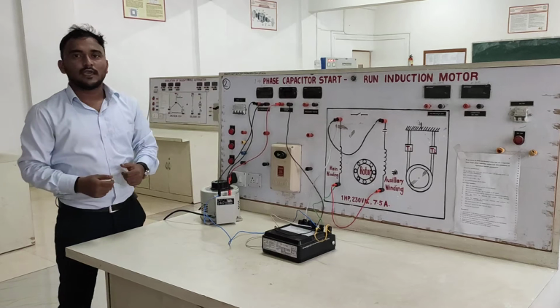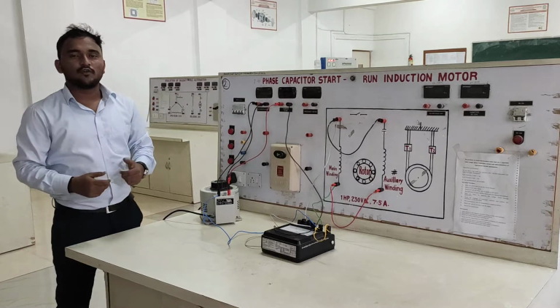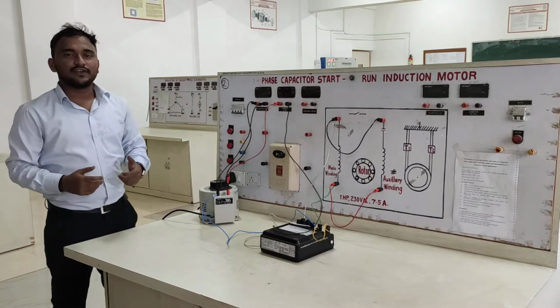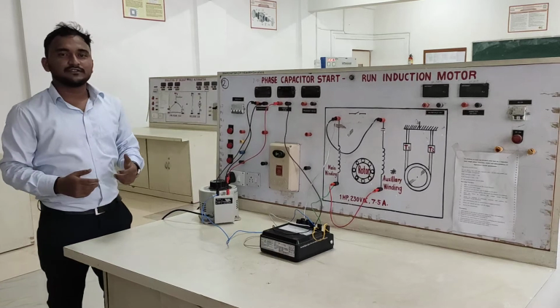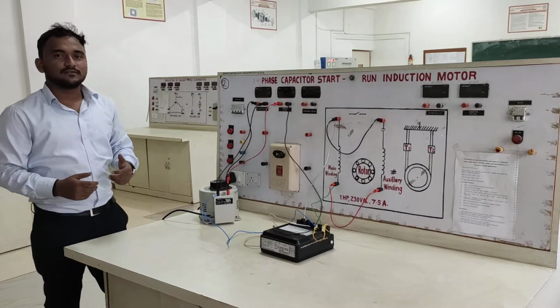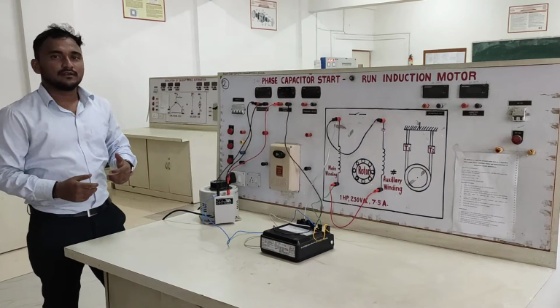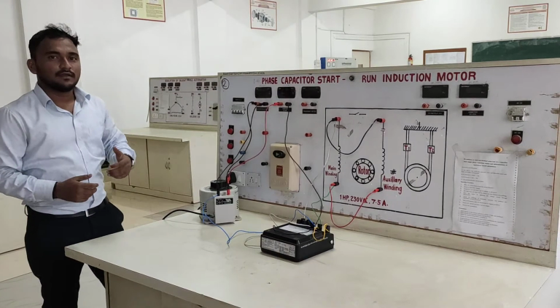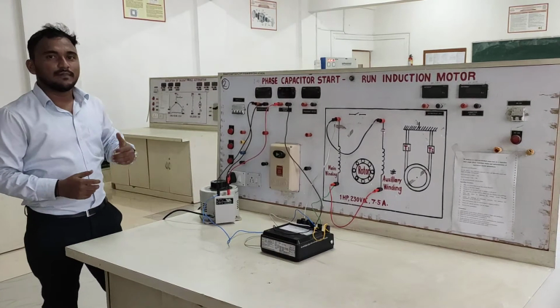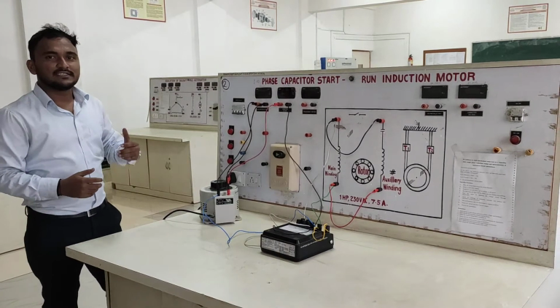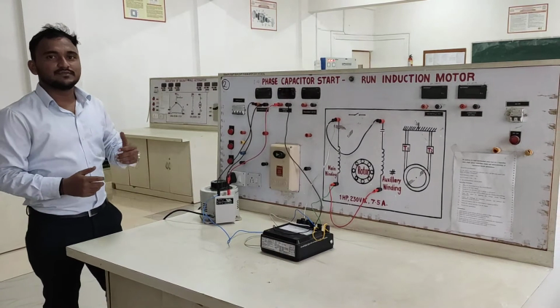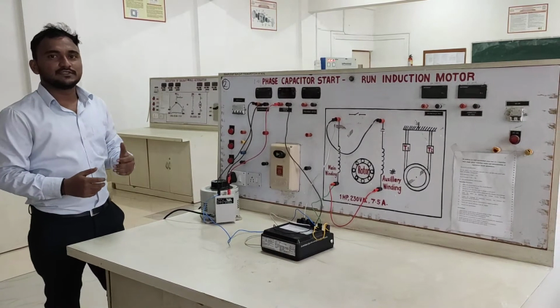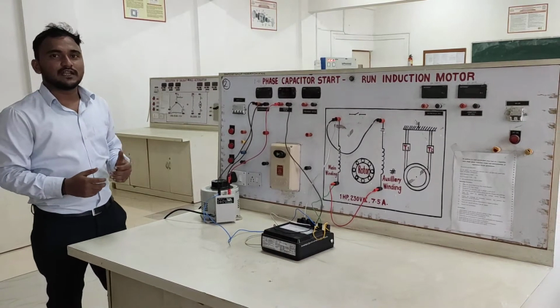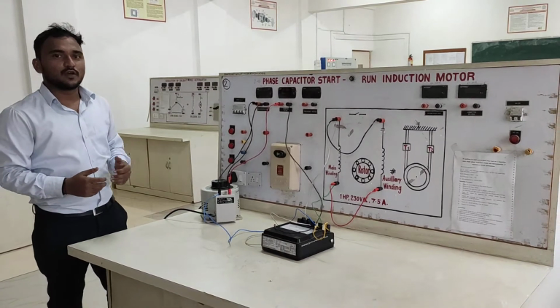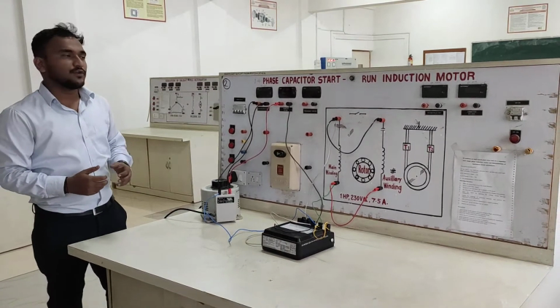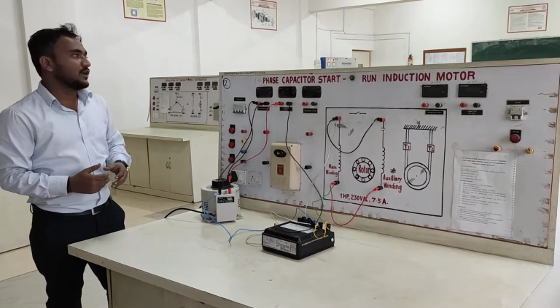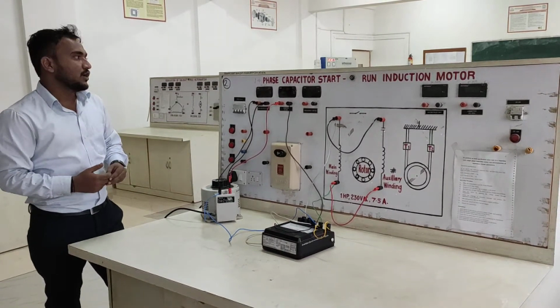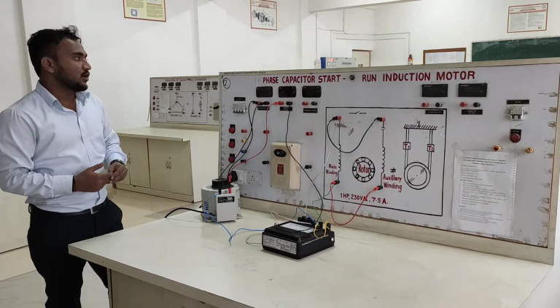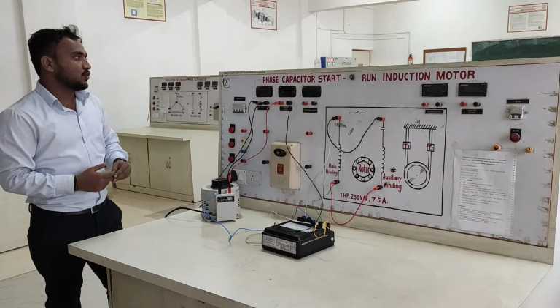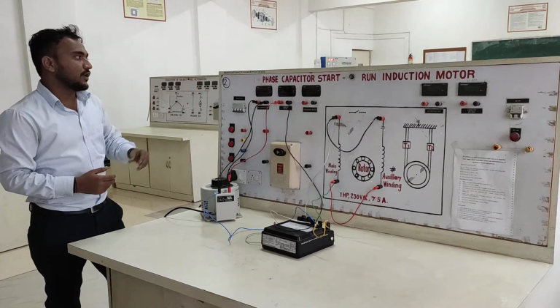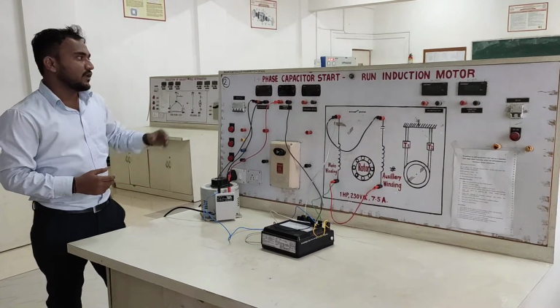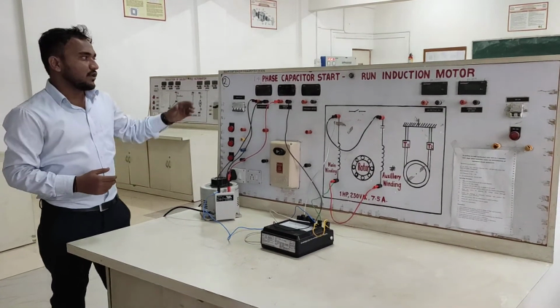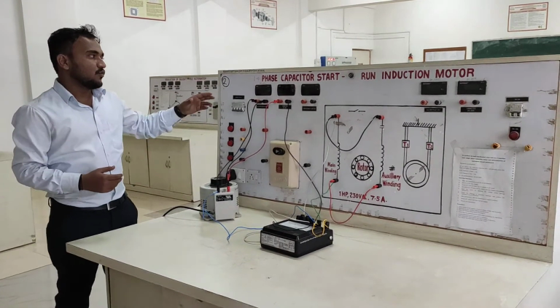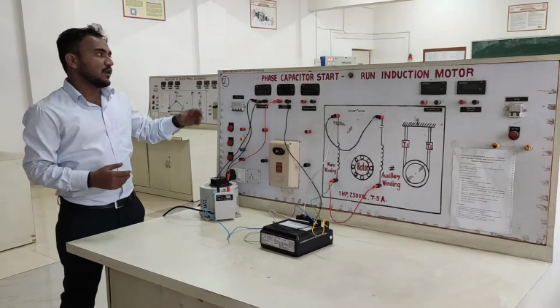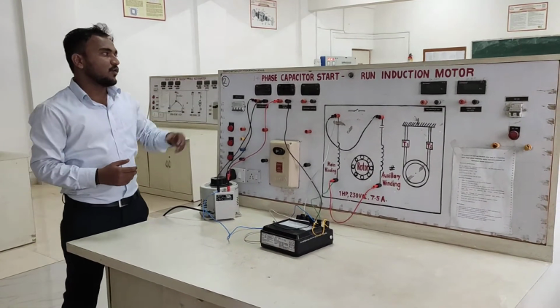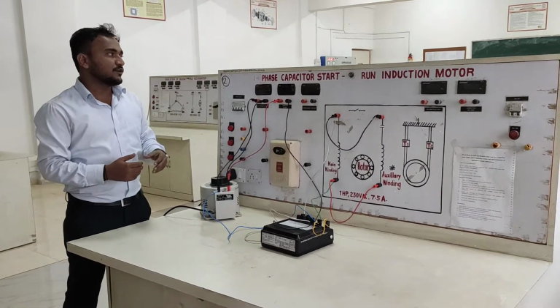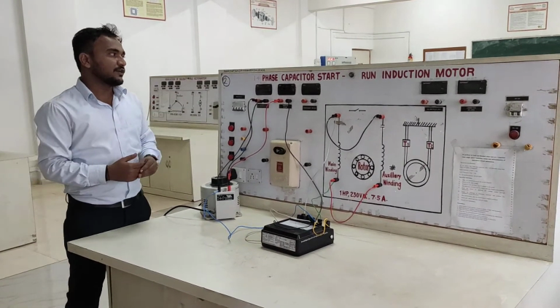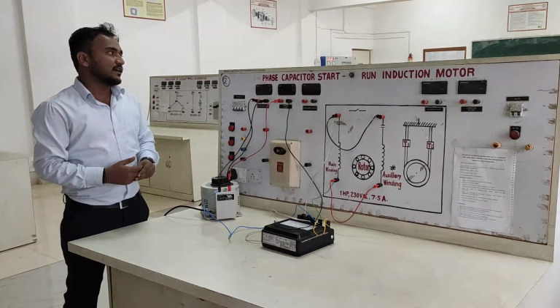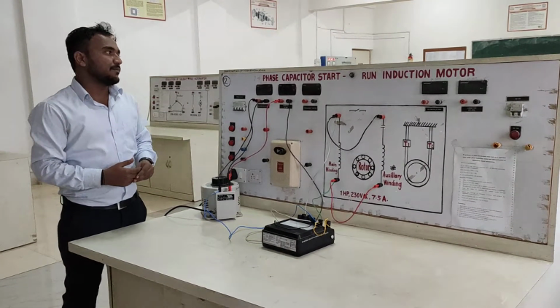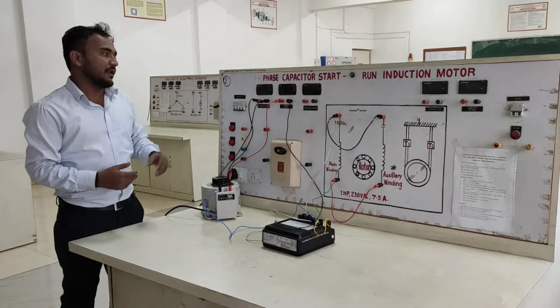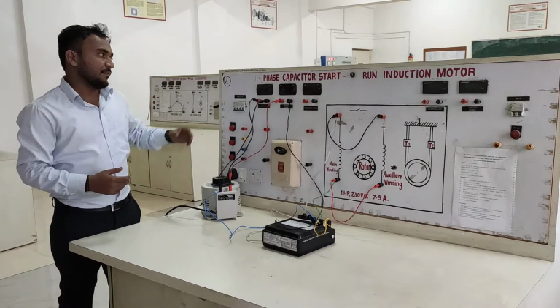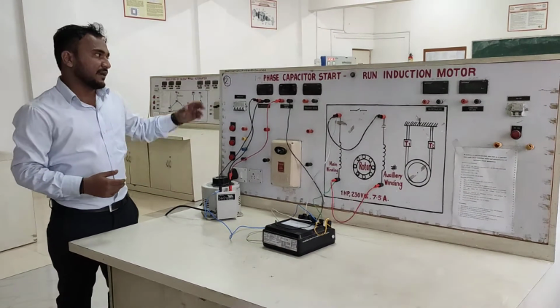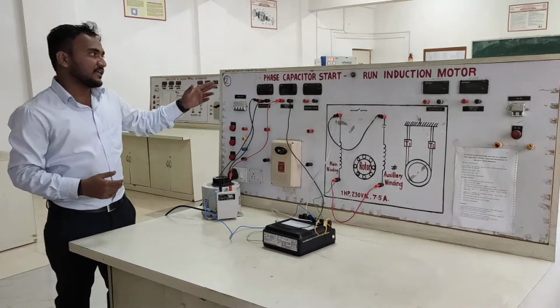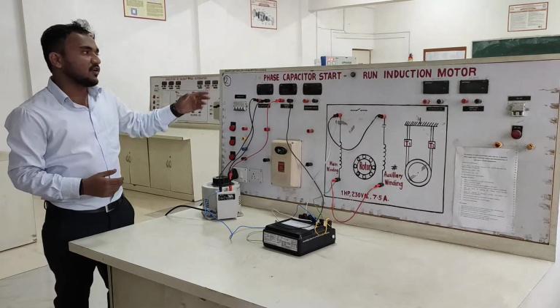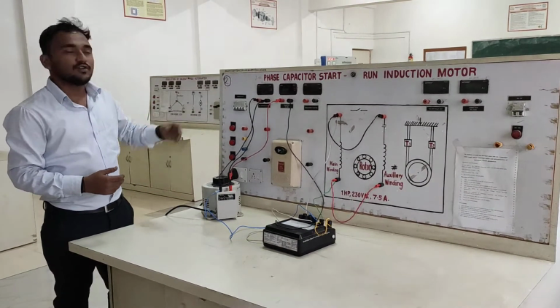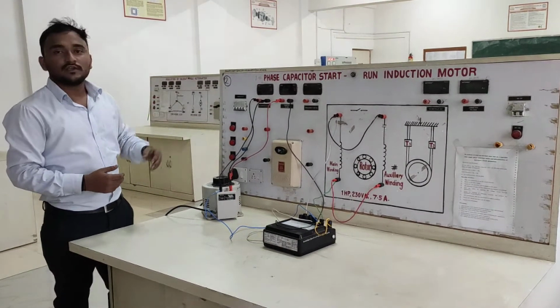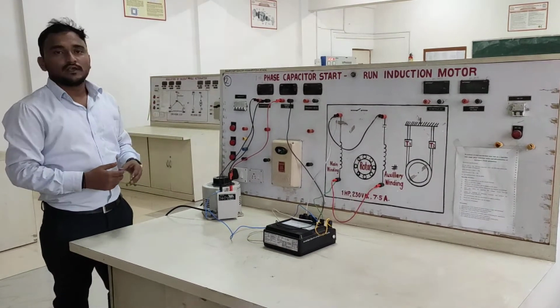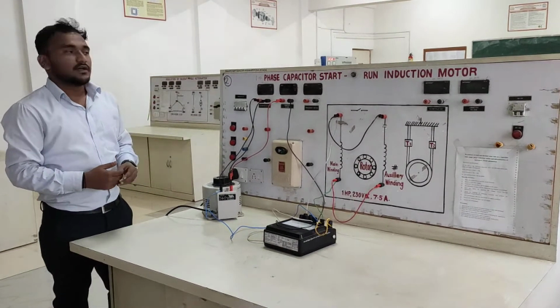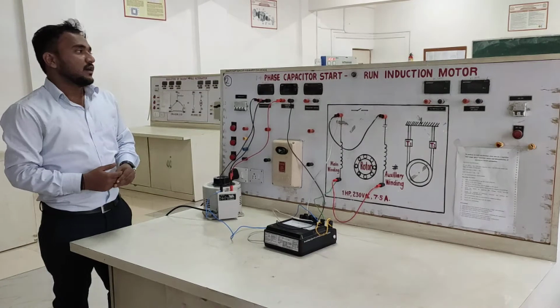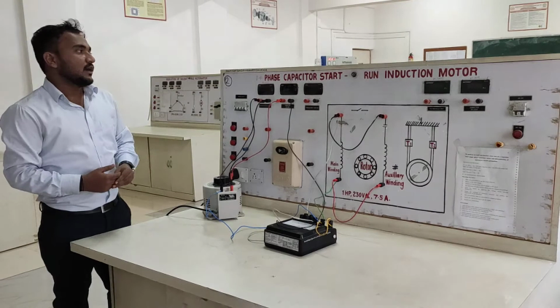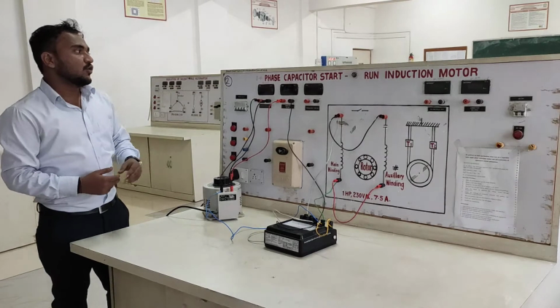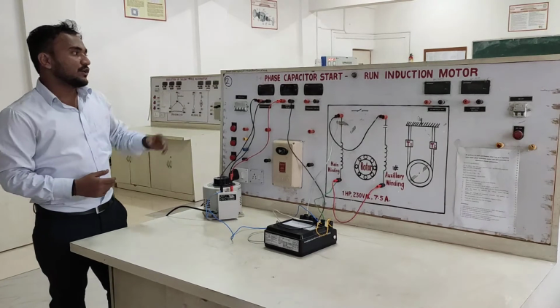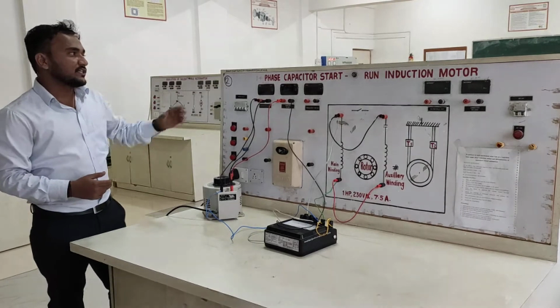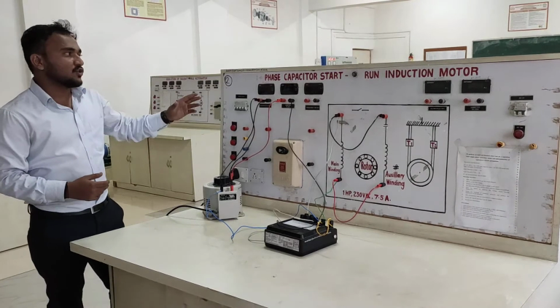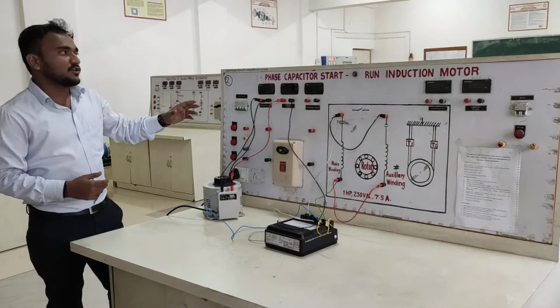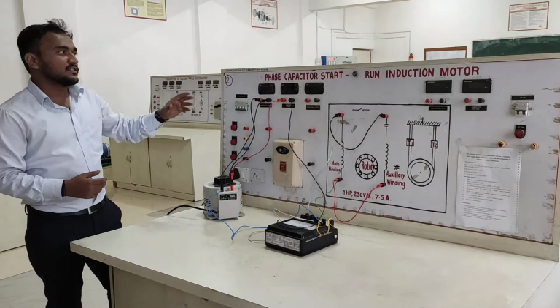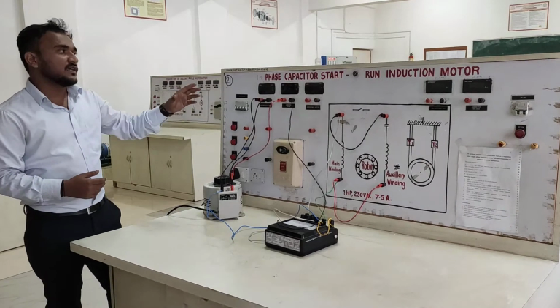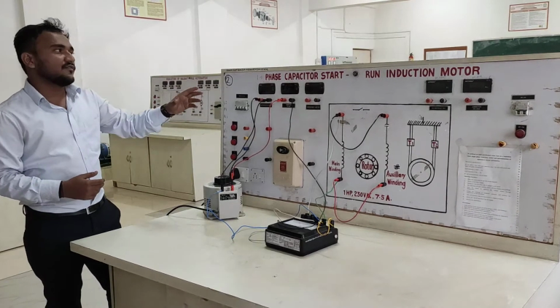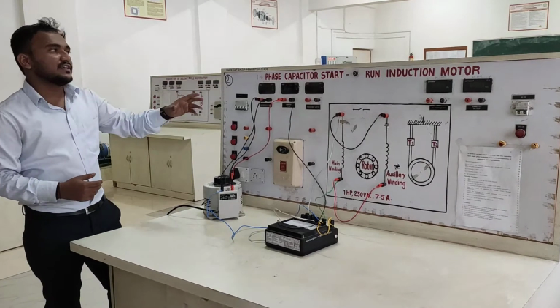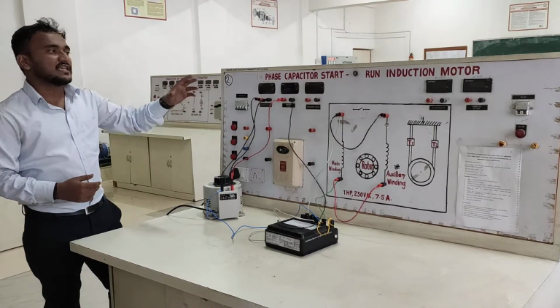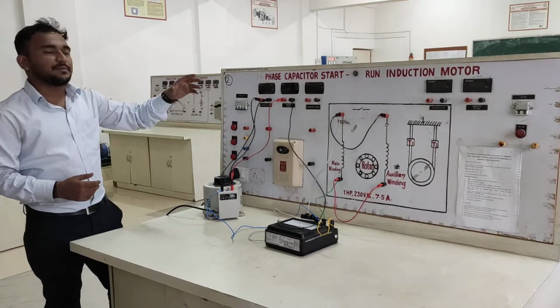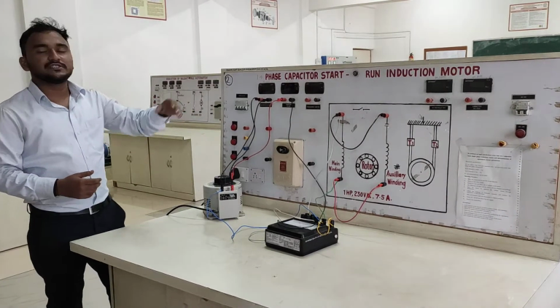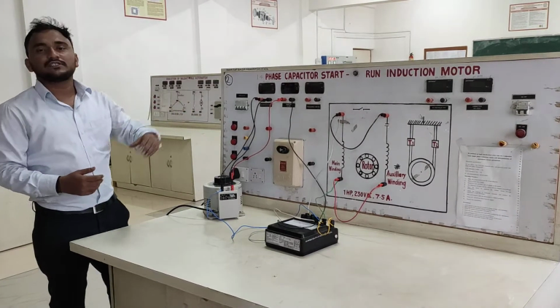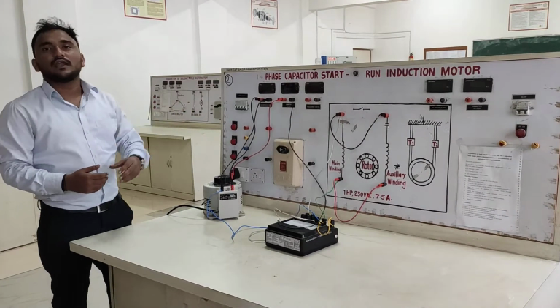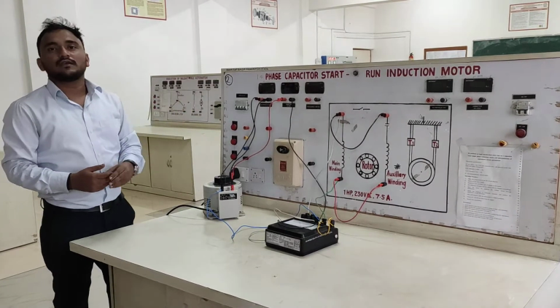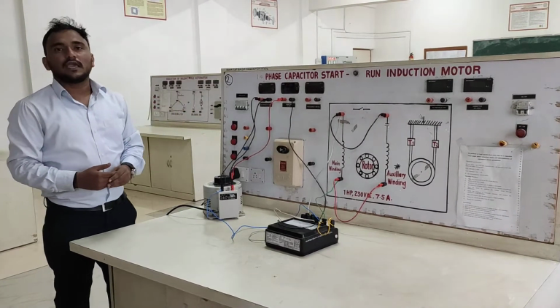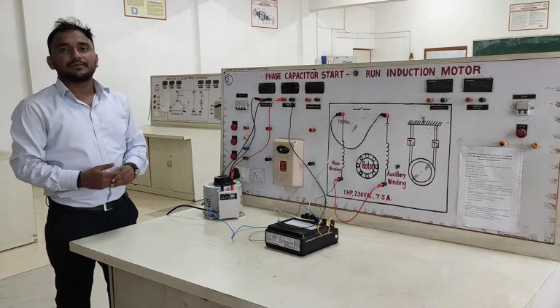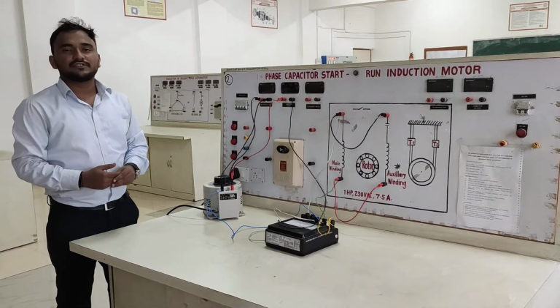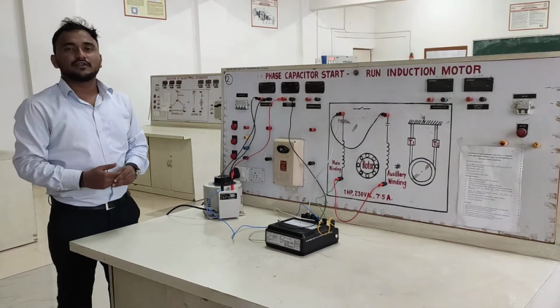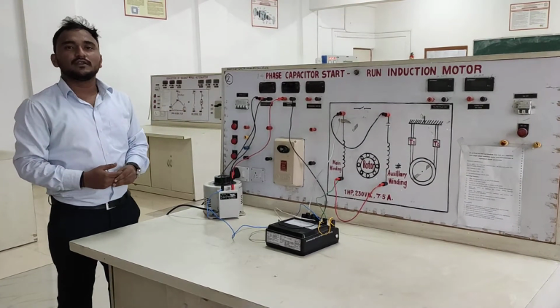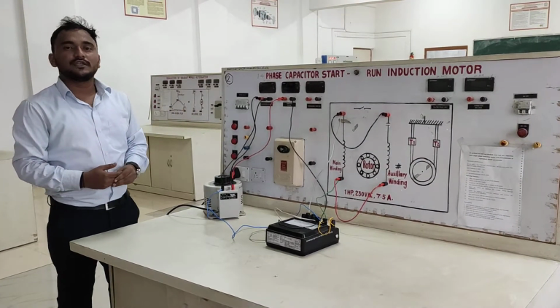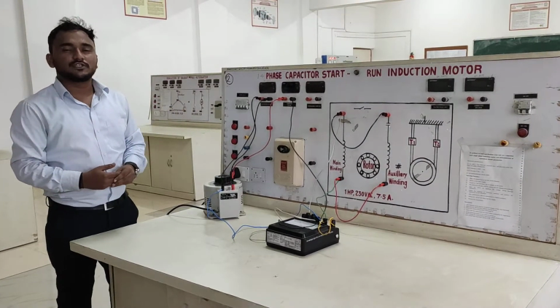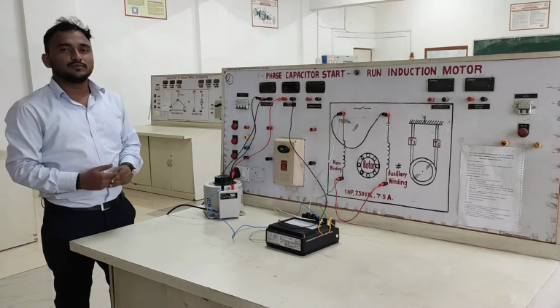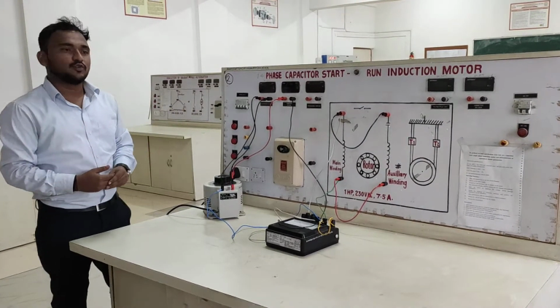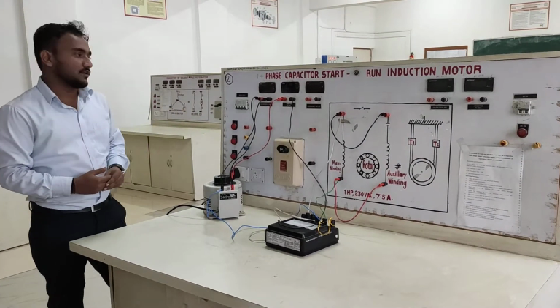Hello friends, myself Sudhar Akundi. Today we are going to take a practical load test on a single phase capacitor run induction motor.